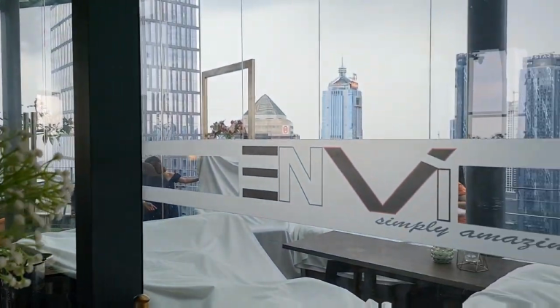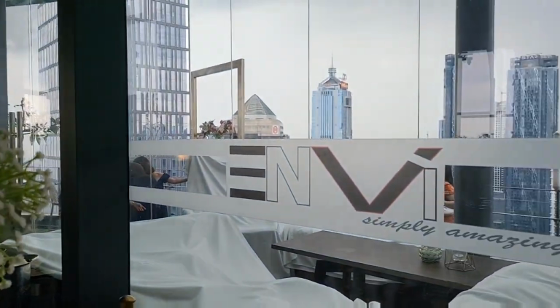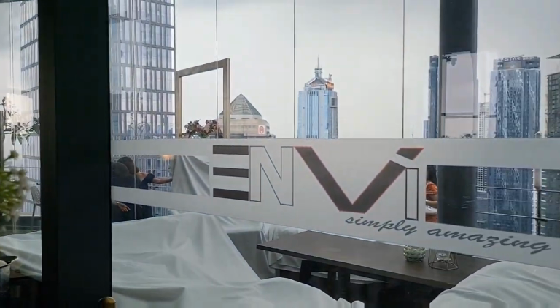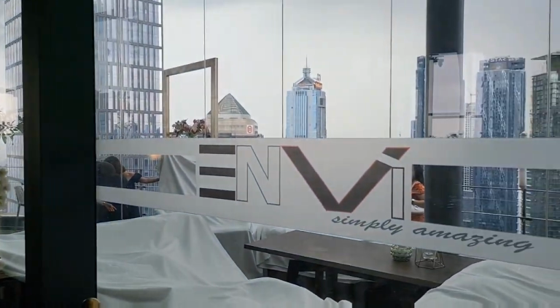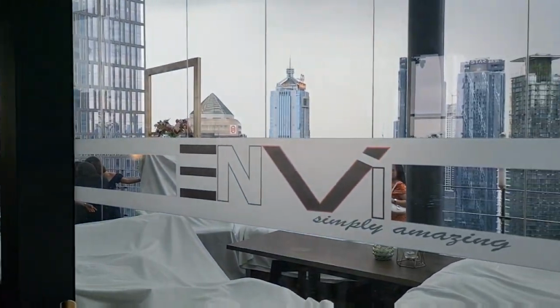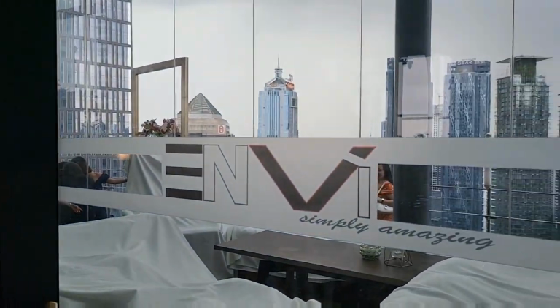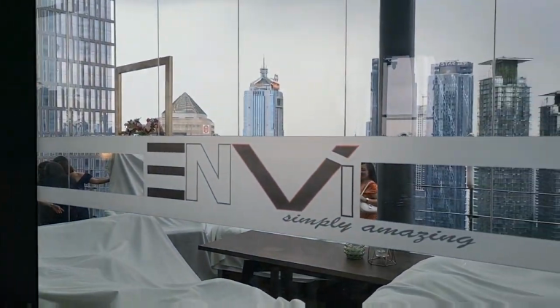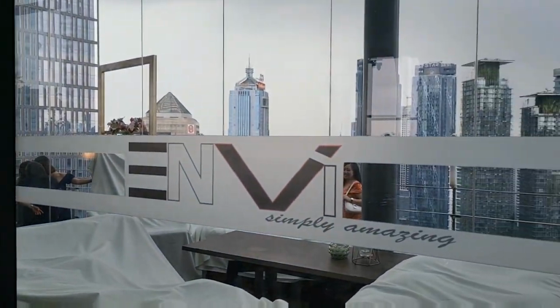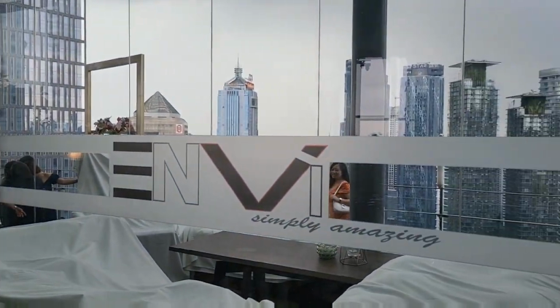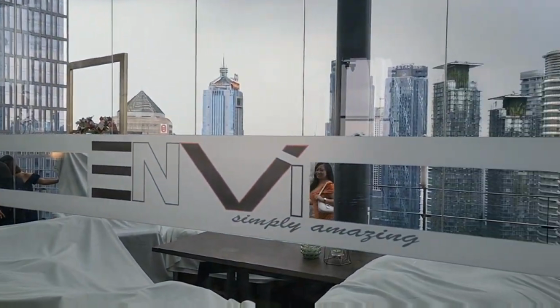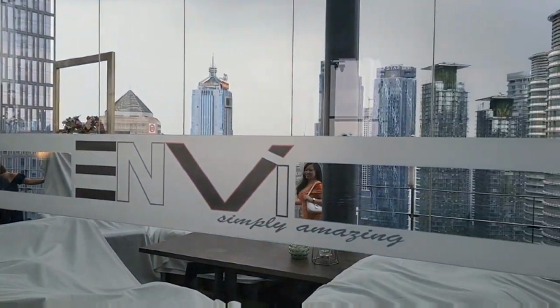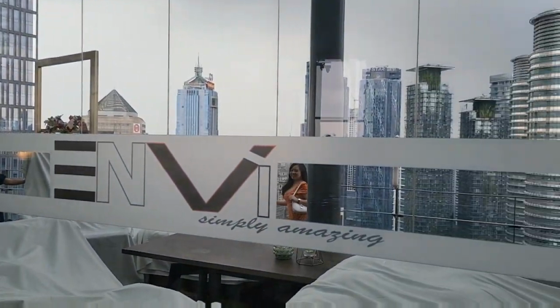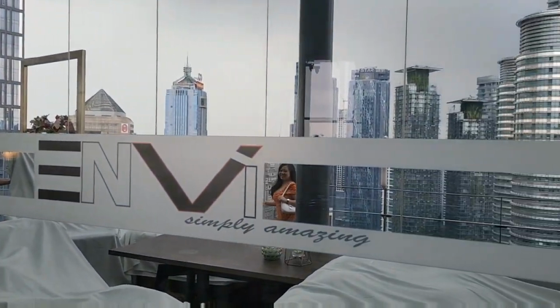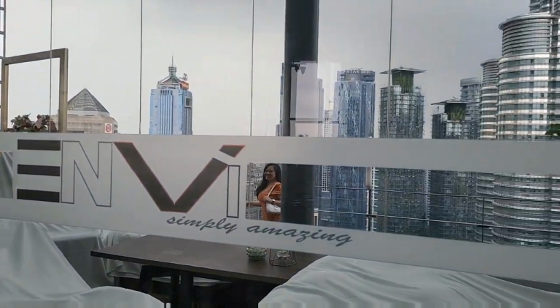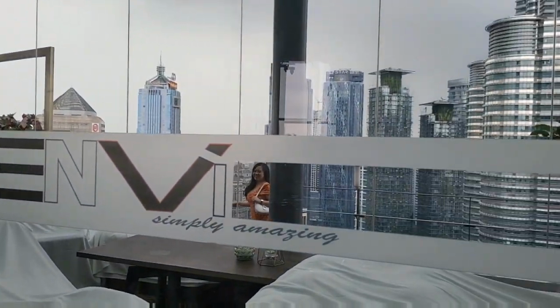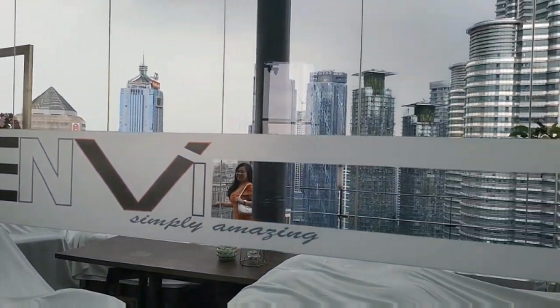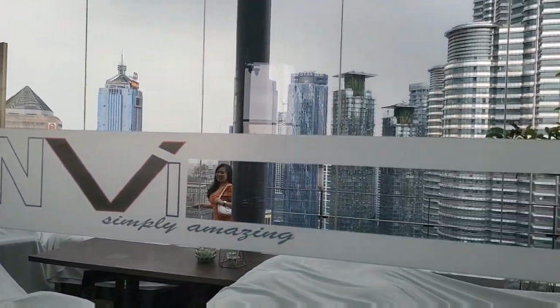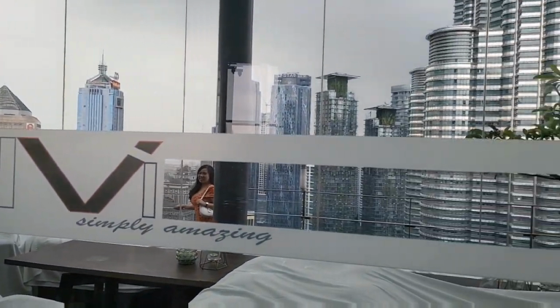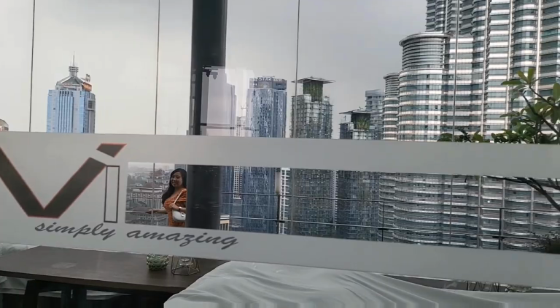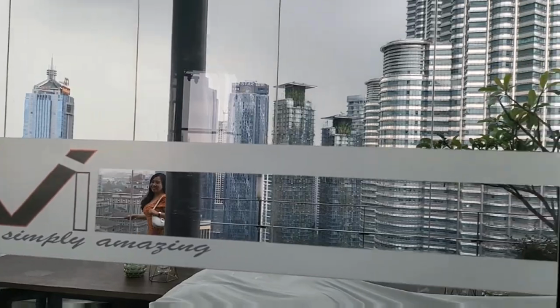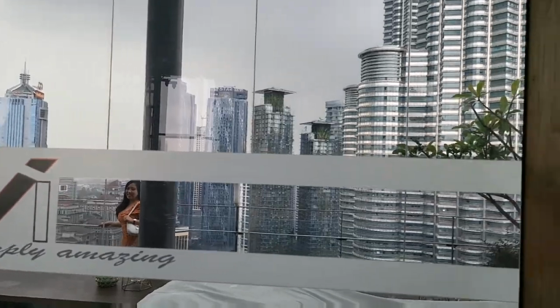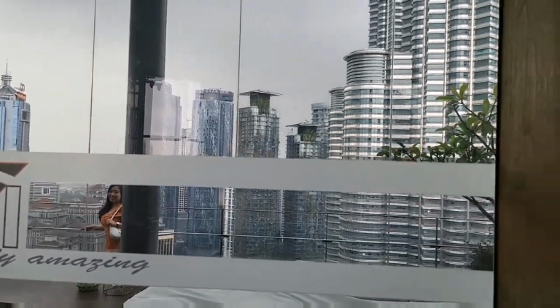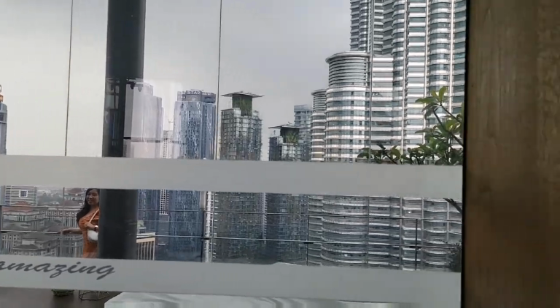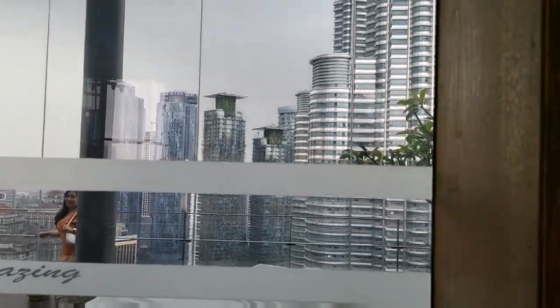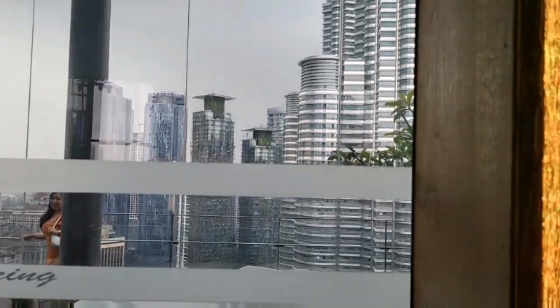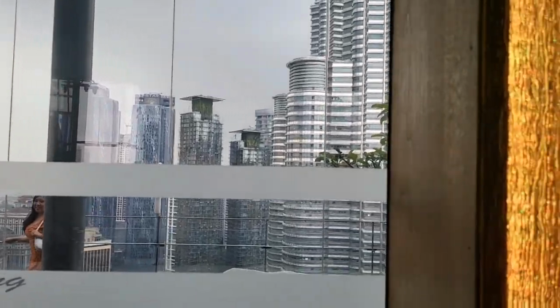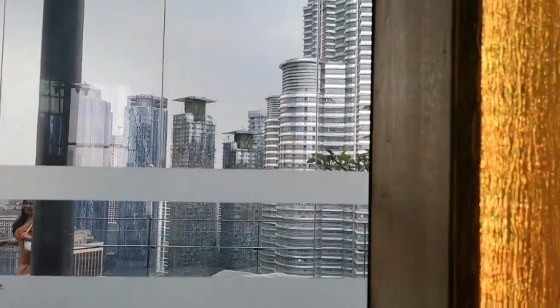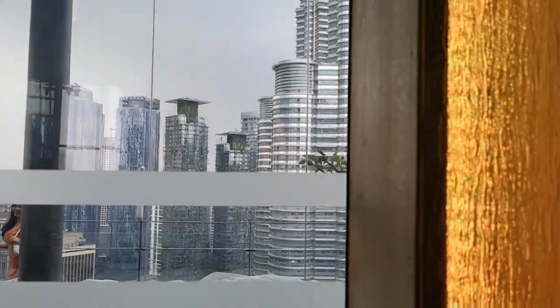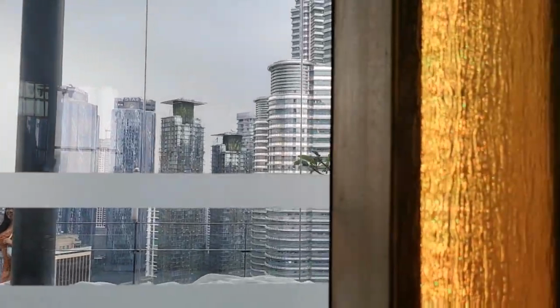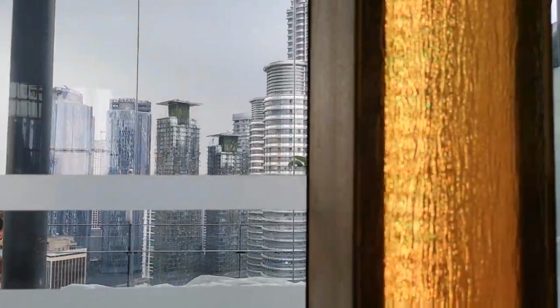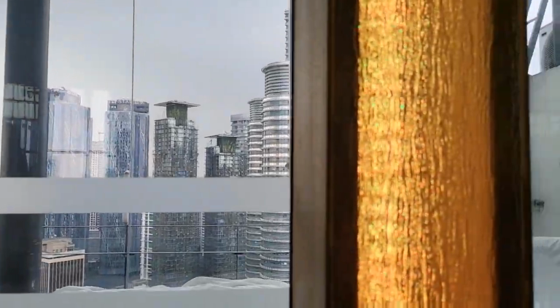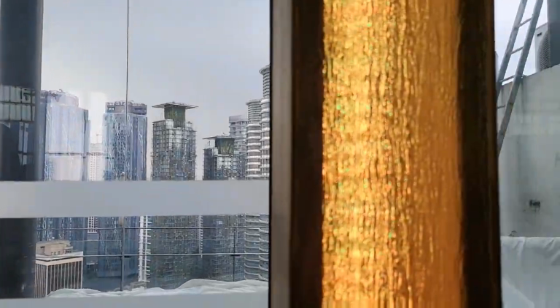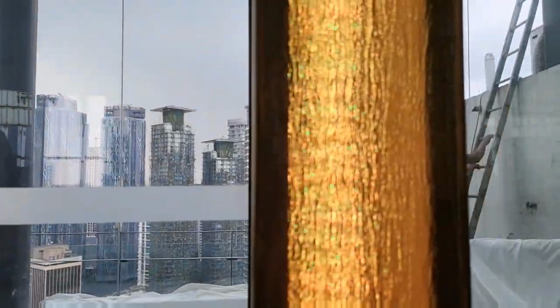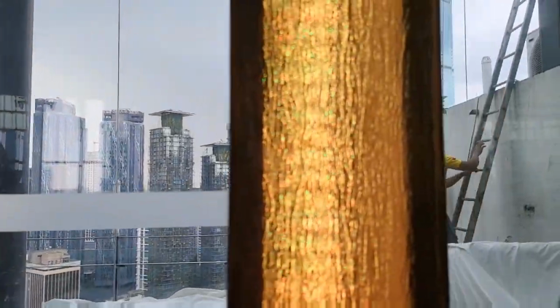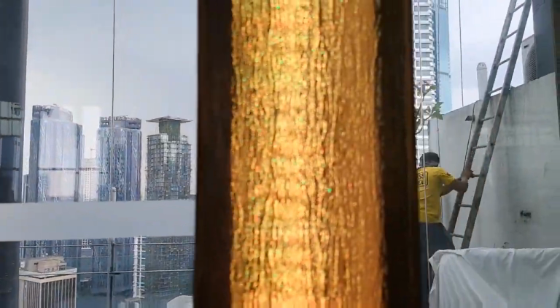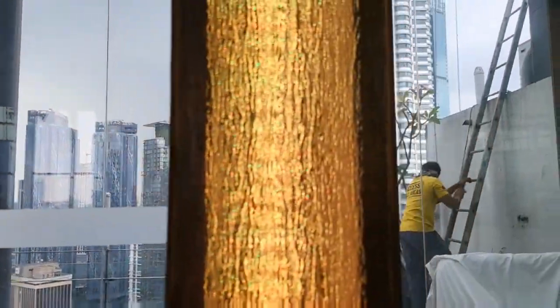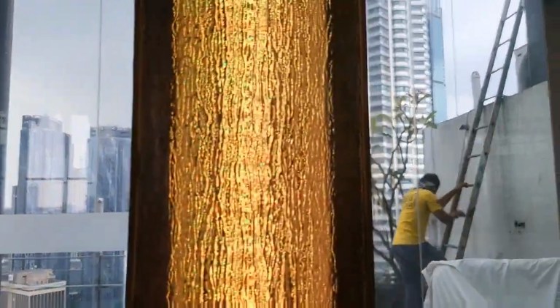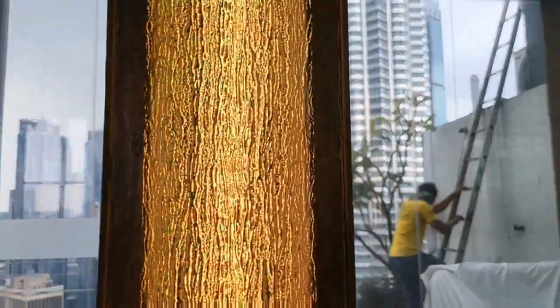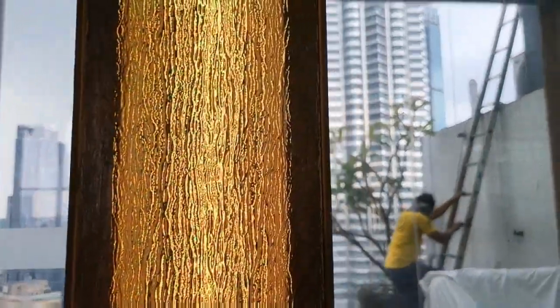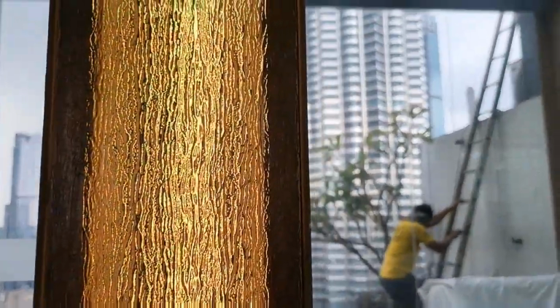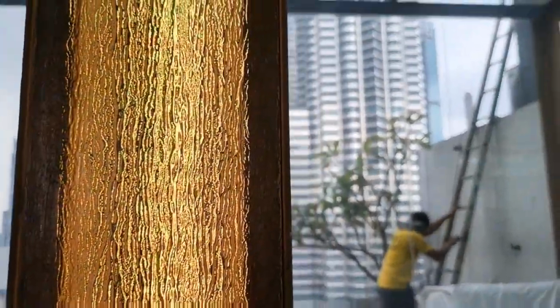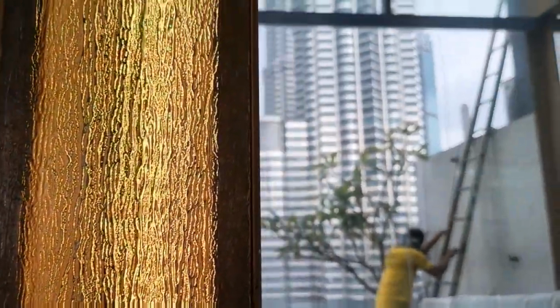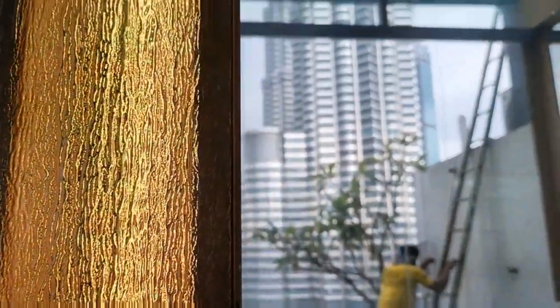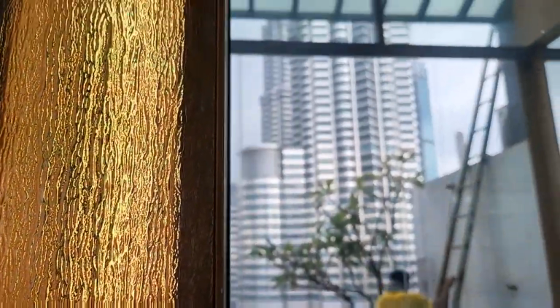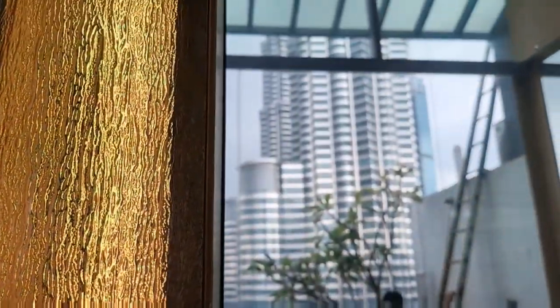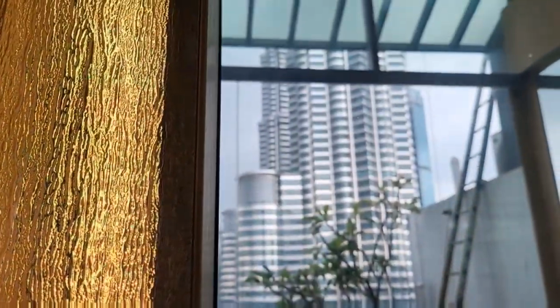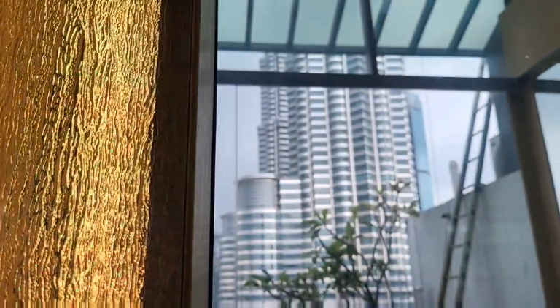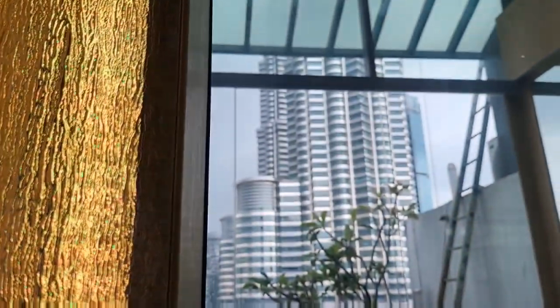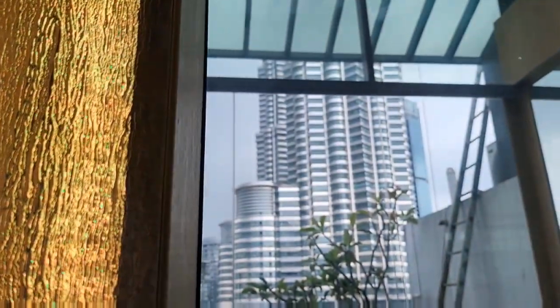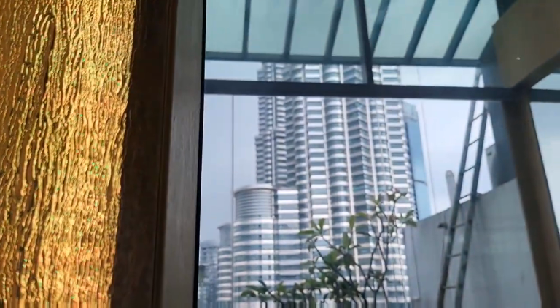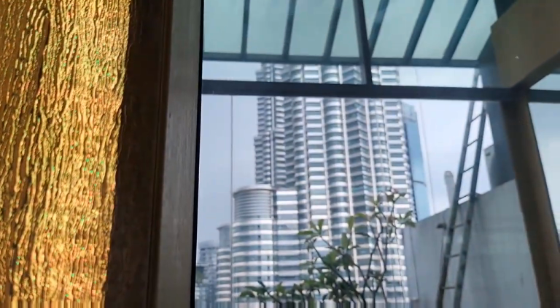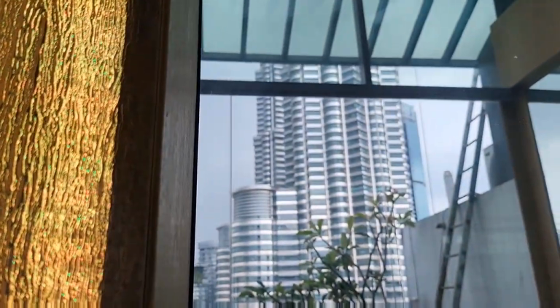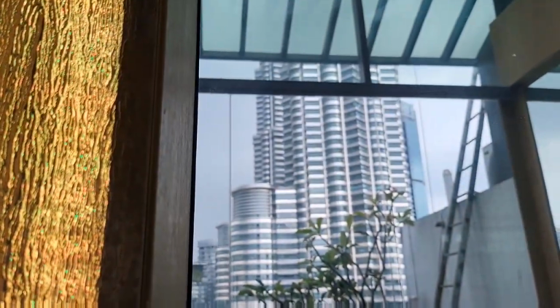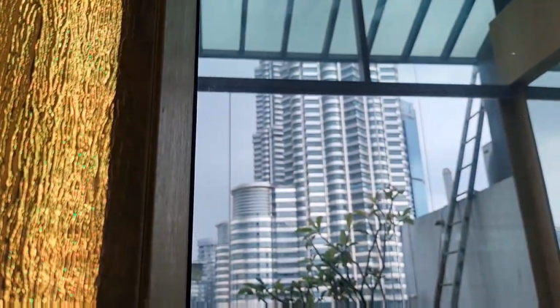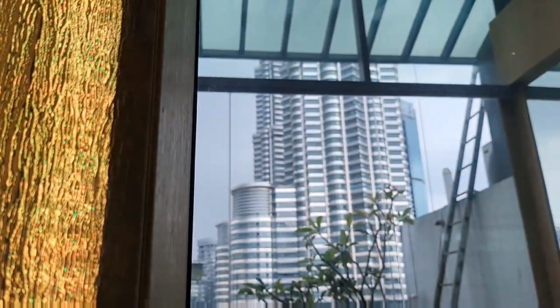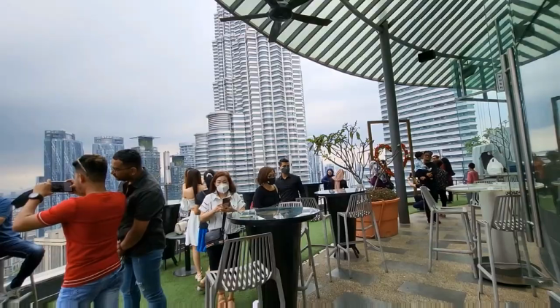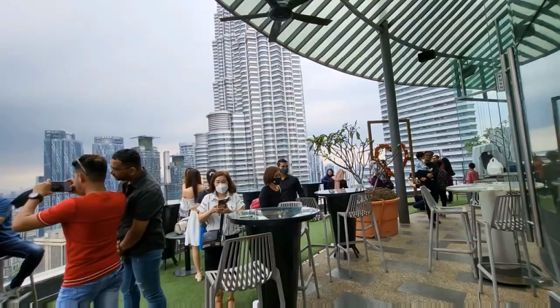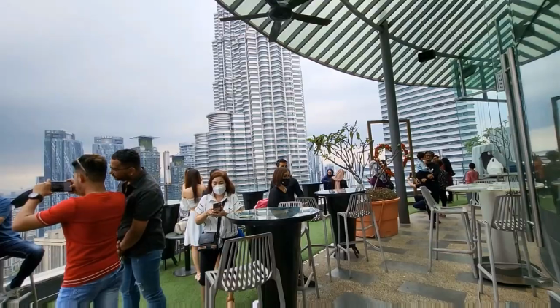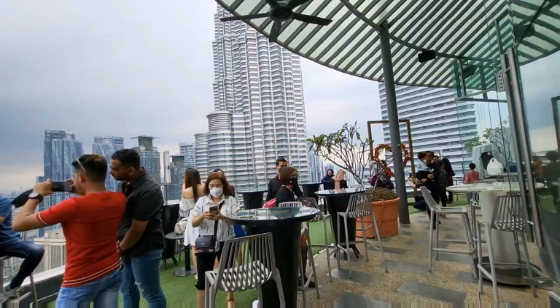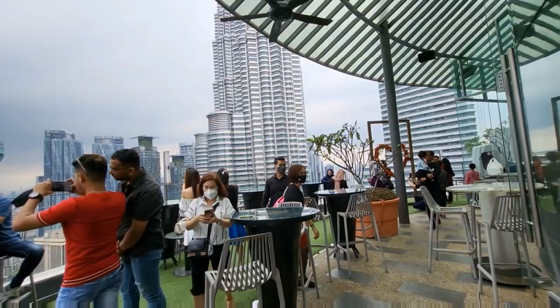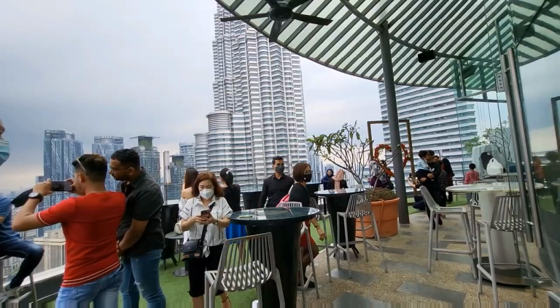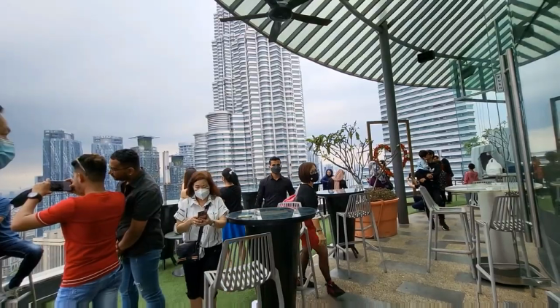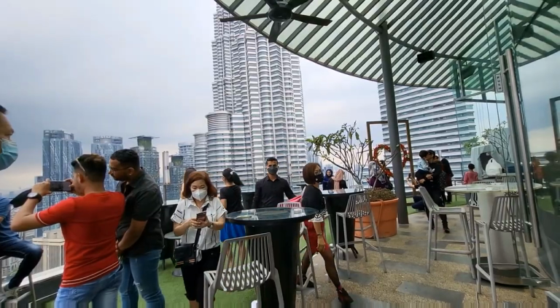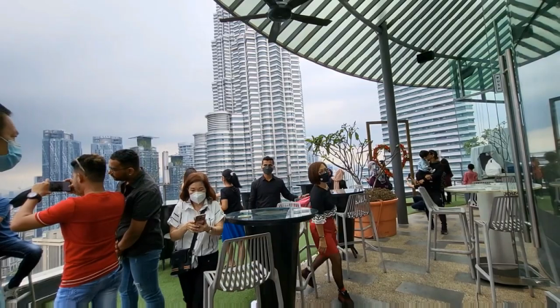And while waiting for our order, there will be plenty of opportunity to take videos and photos outside on the terrace.